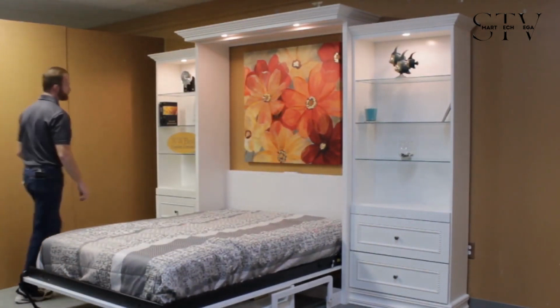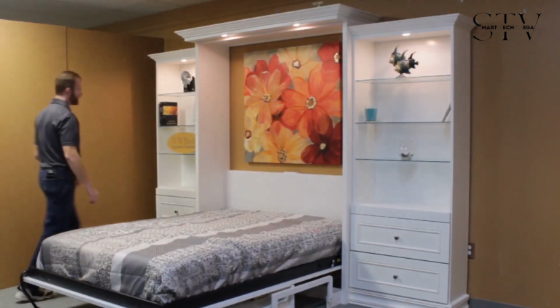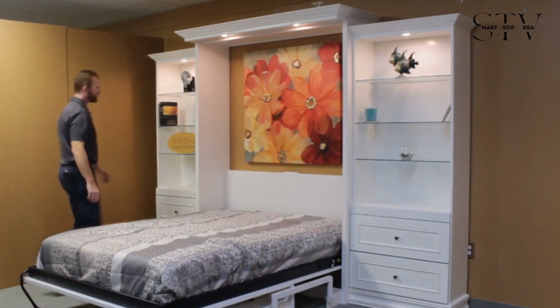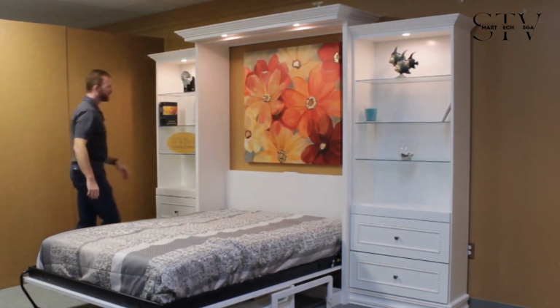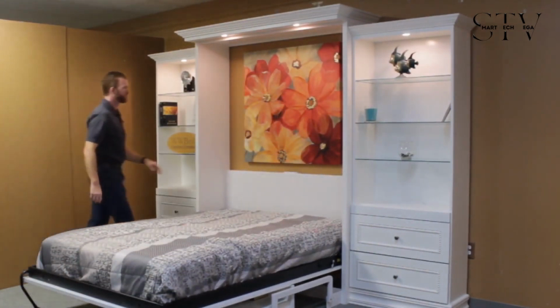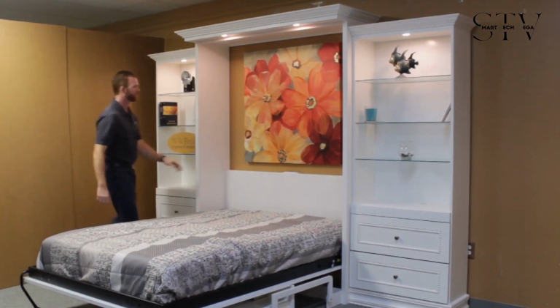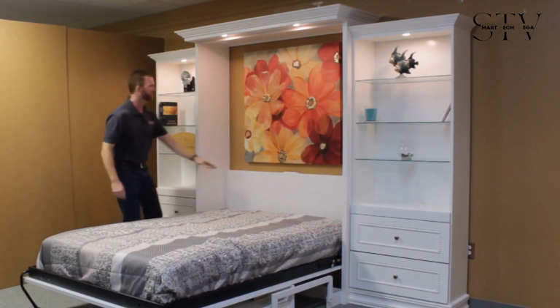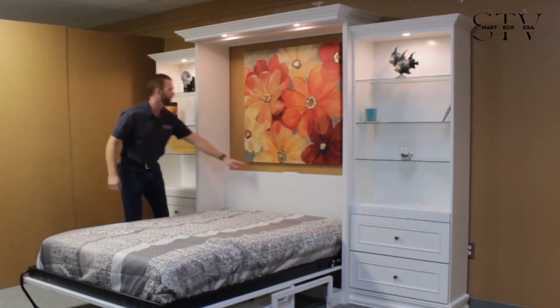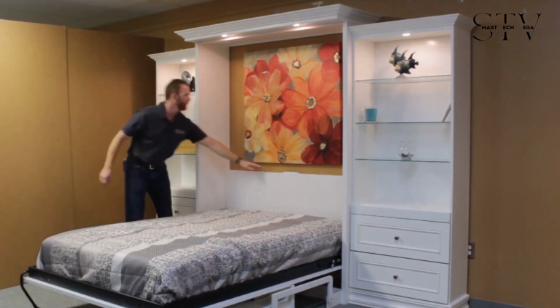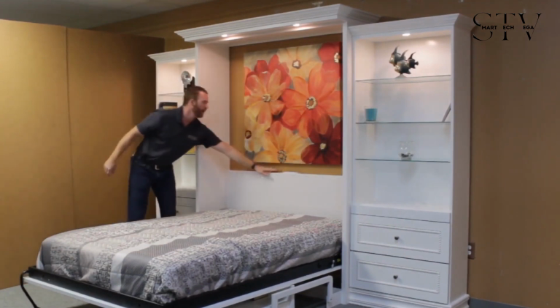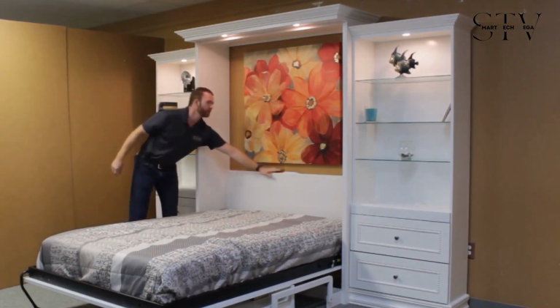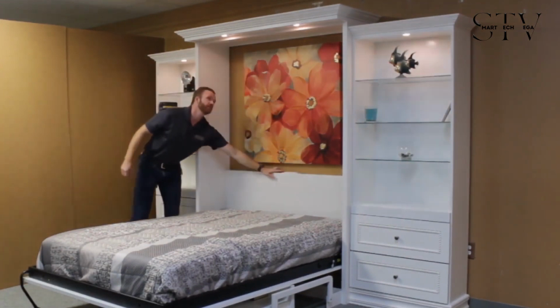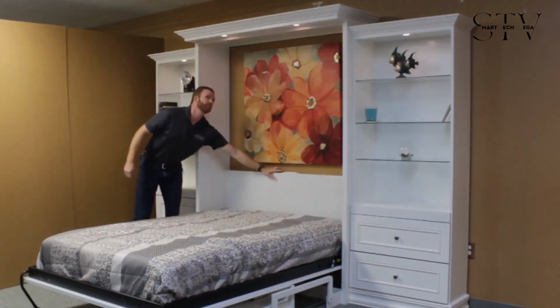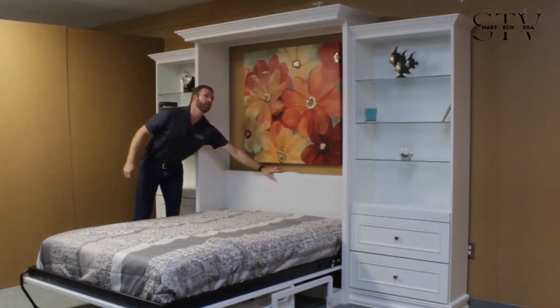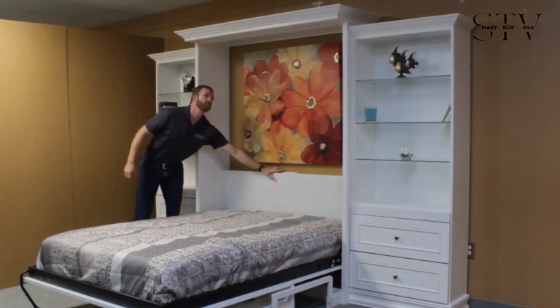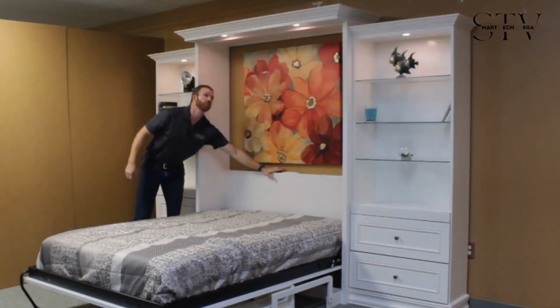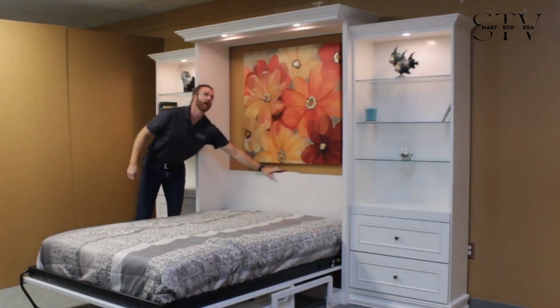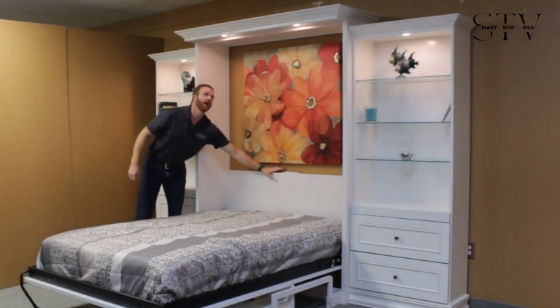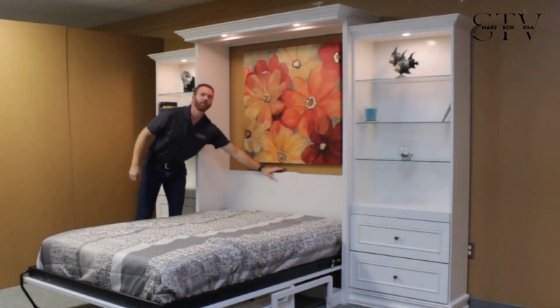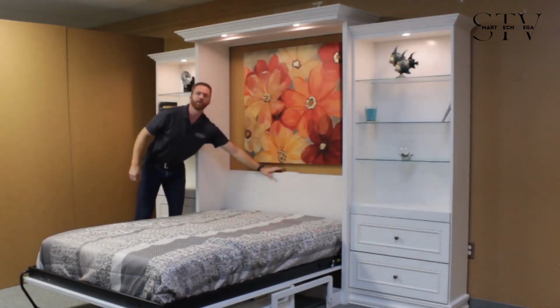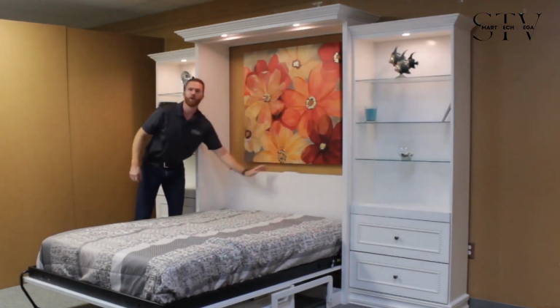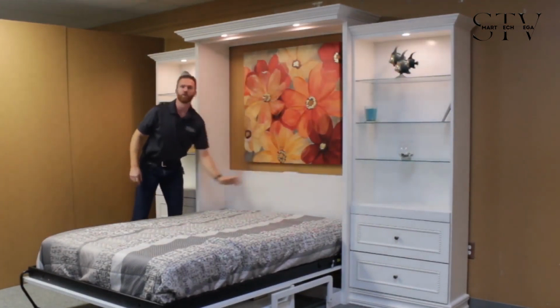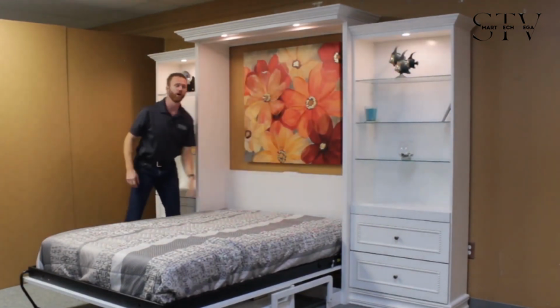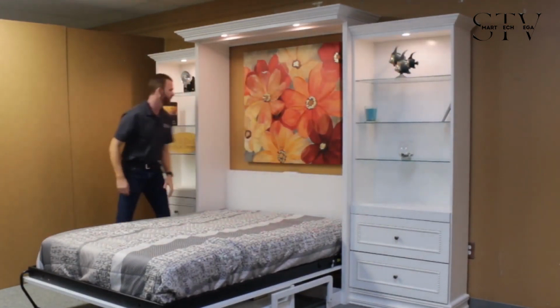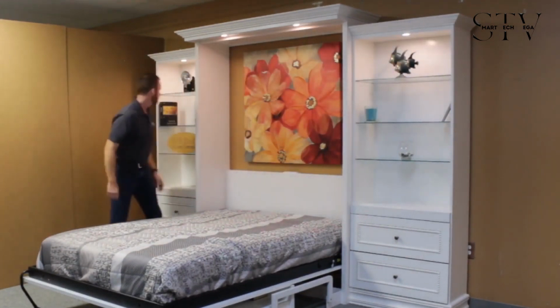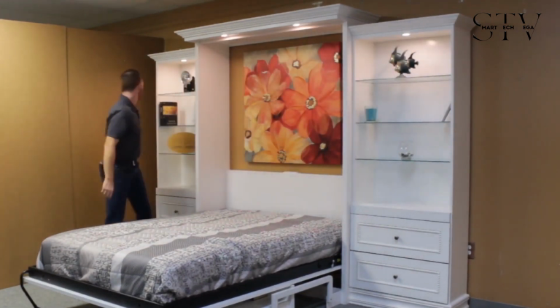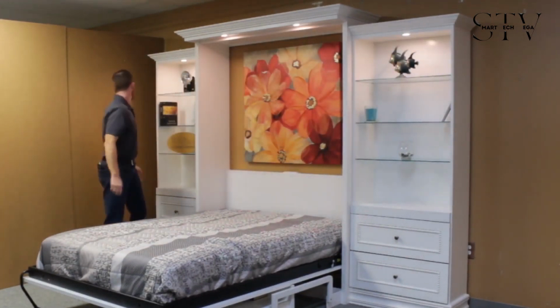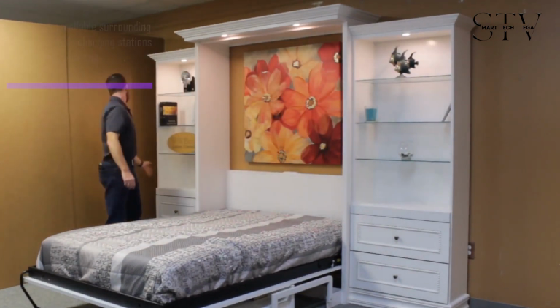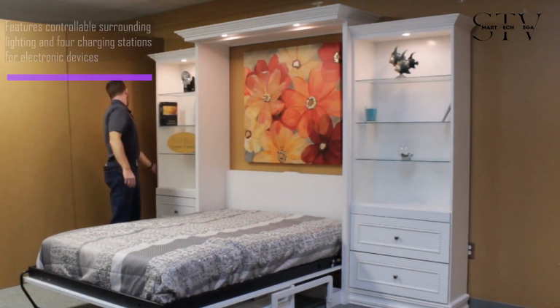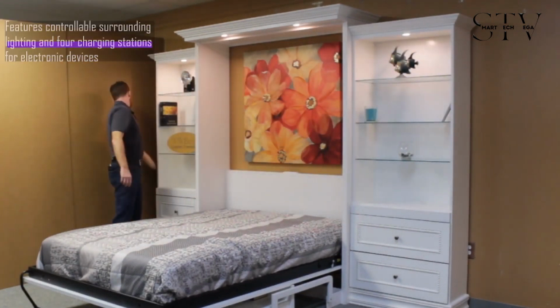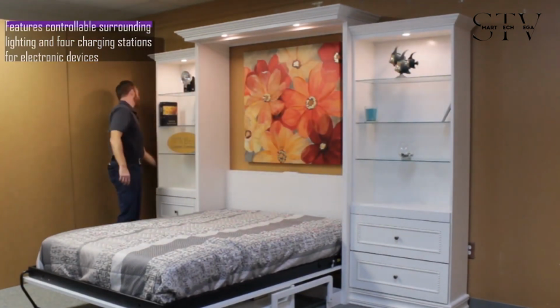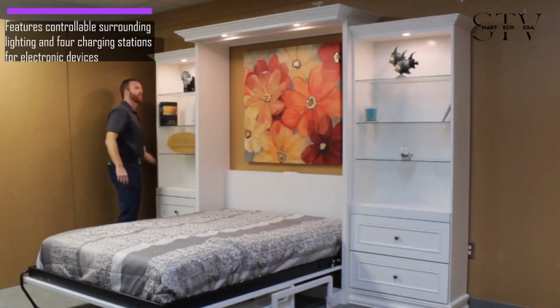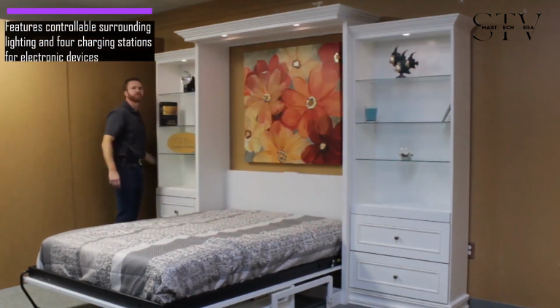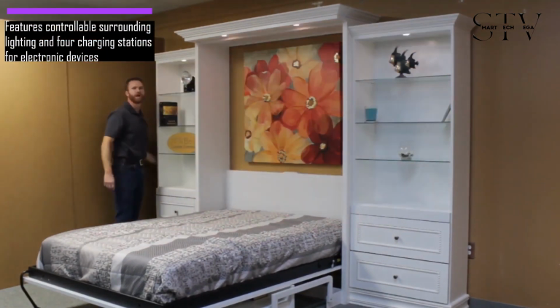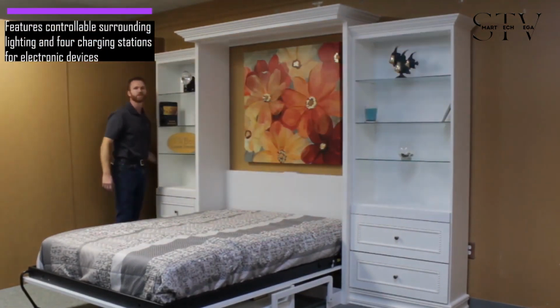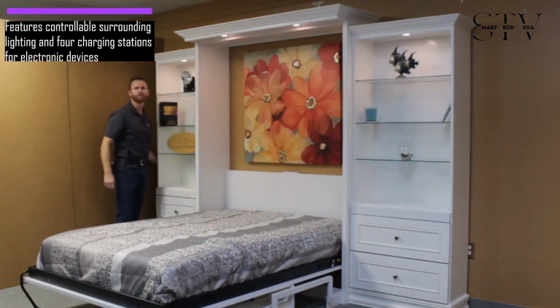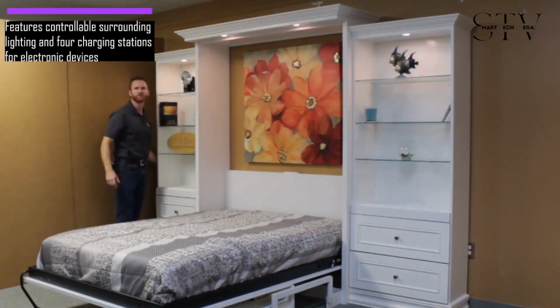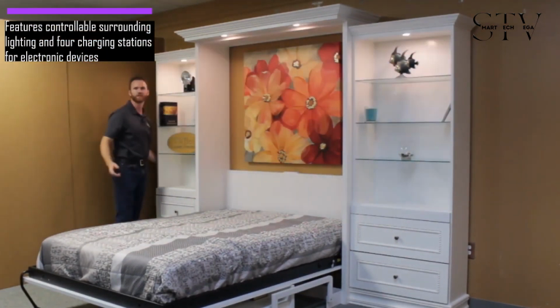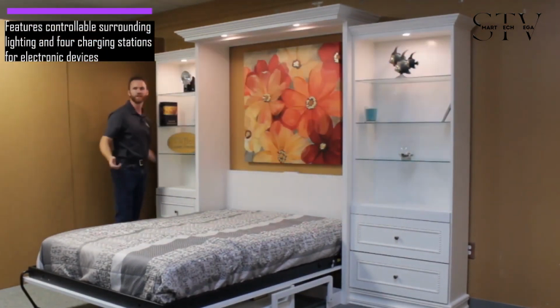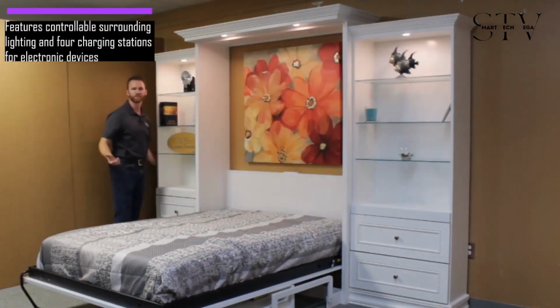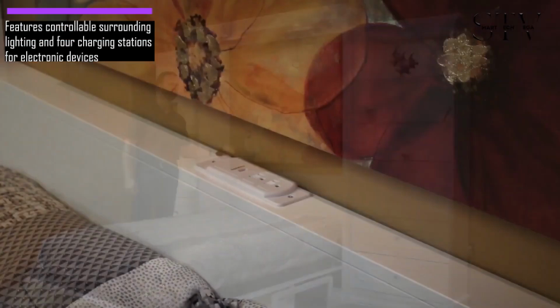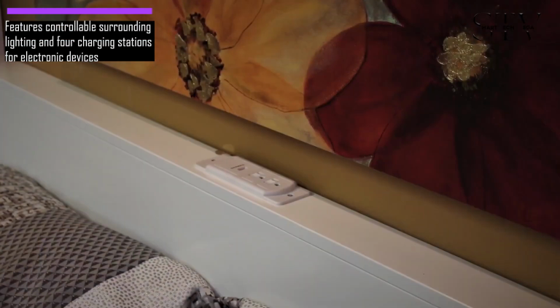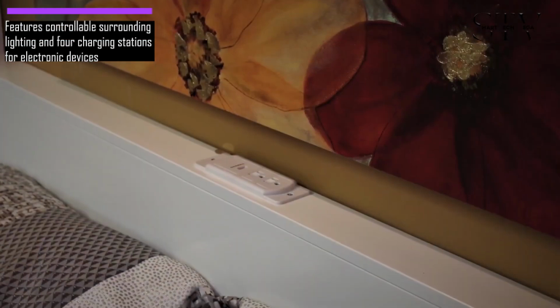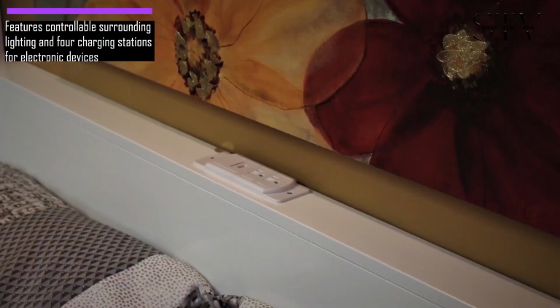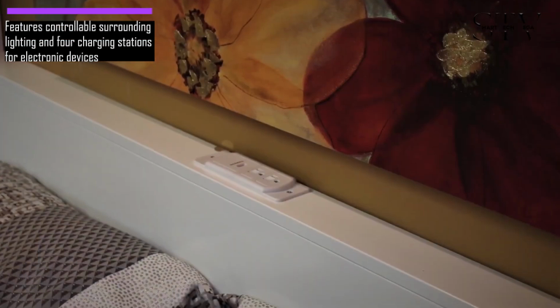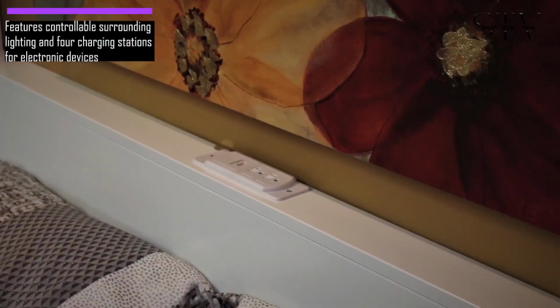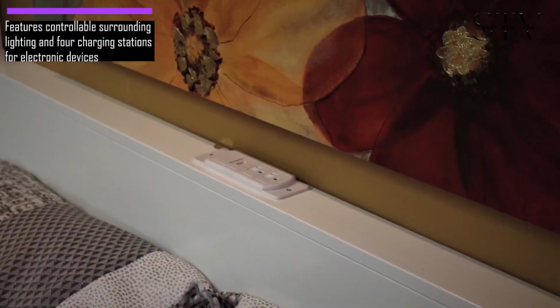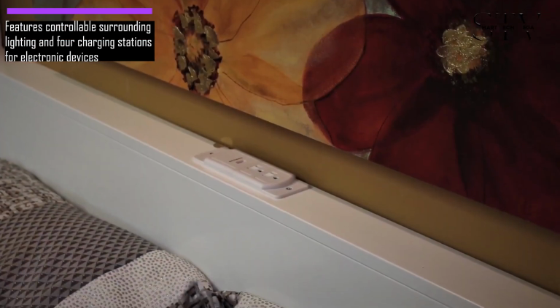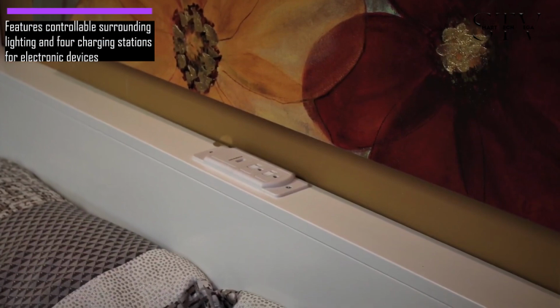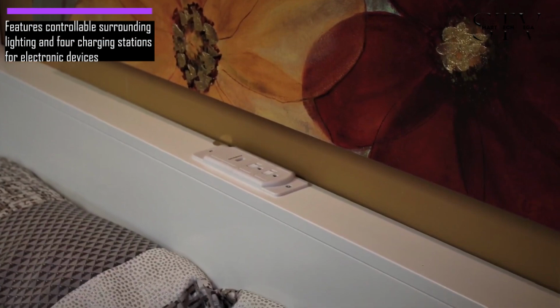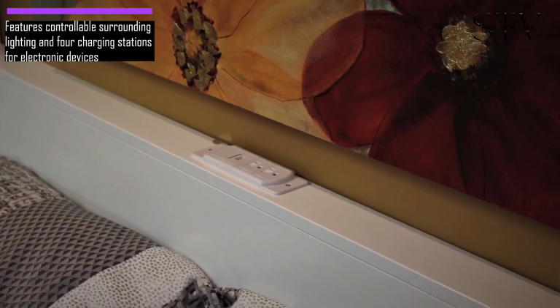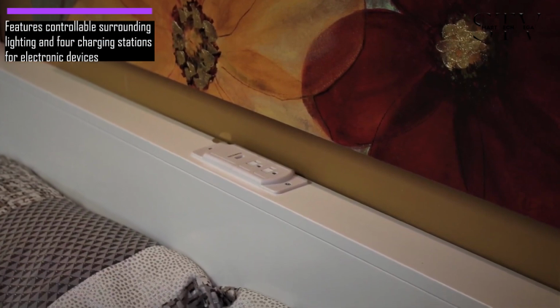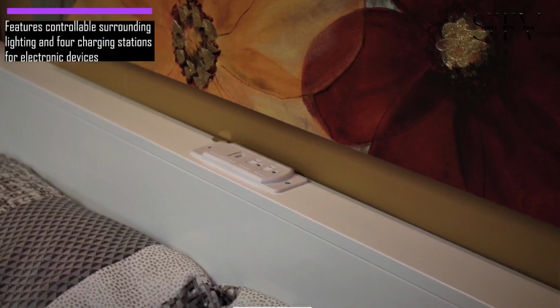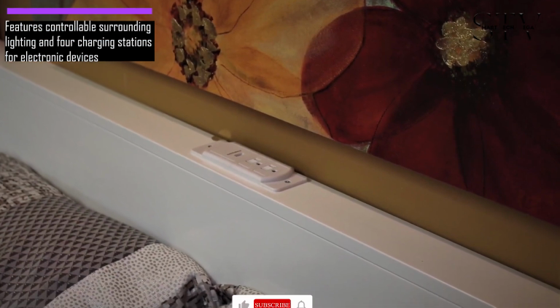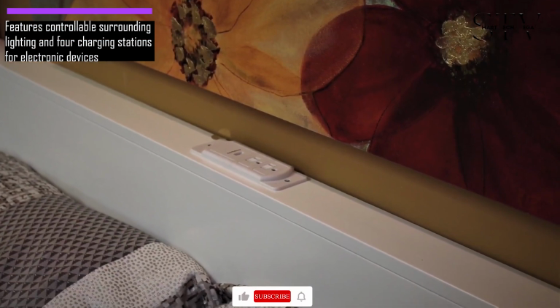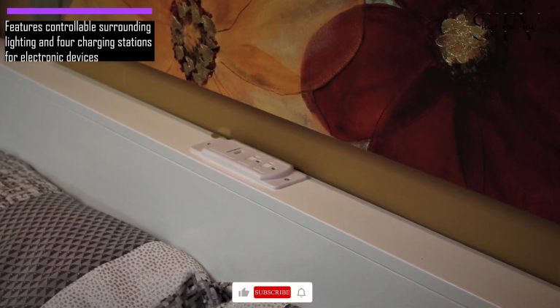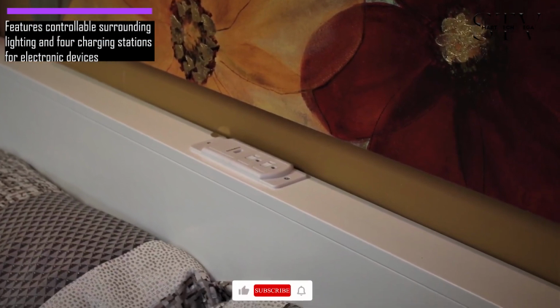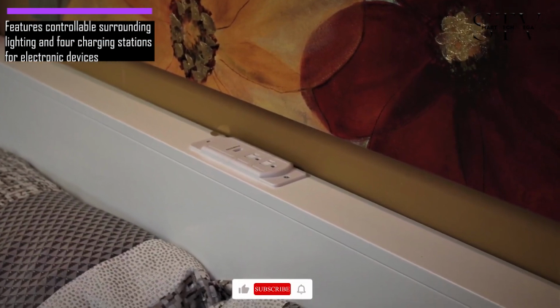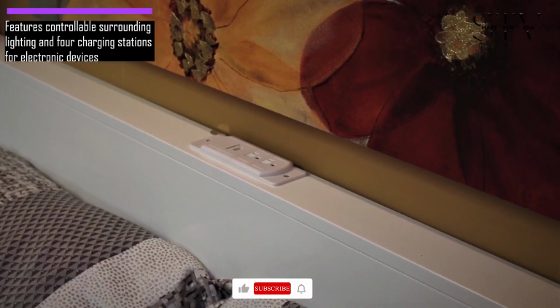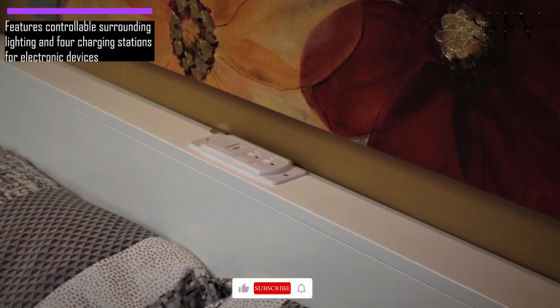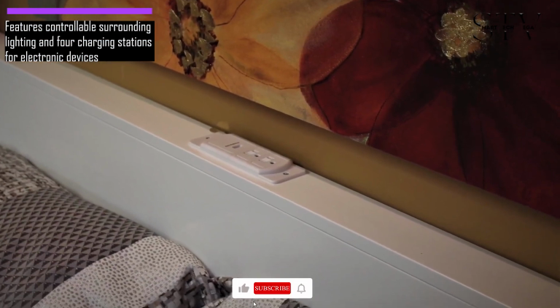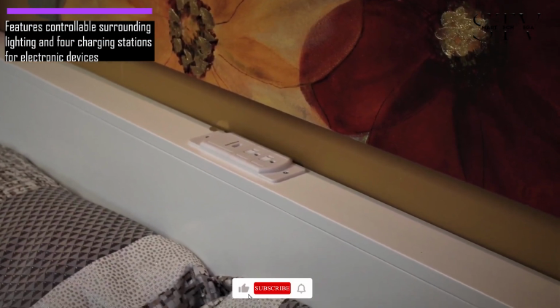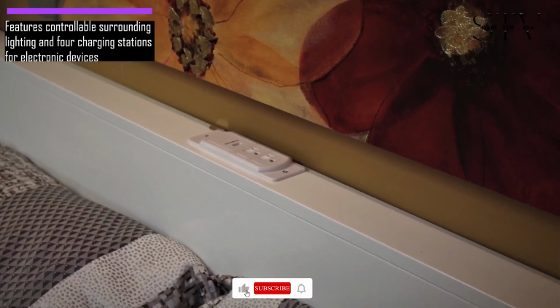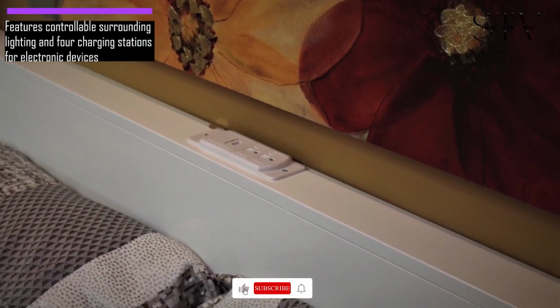There's convenient surrounding lighting that can be controlled near the bed or on the wall, along with four charging stations for your electronic devices.